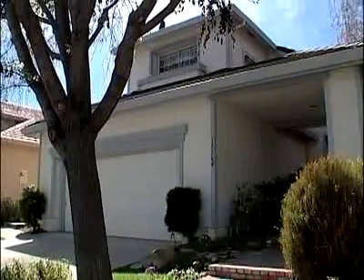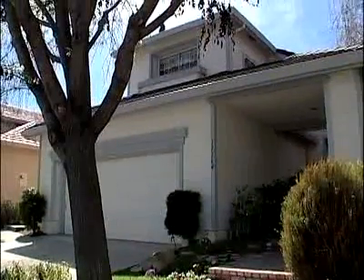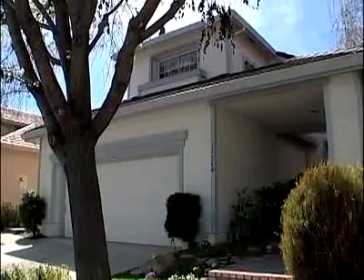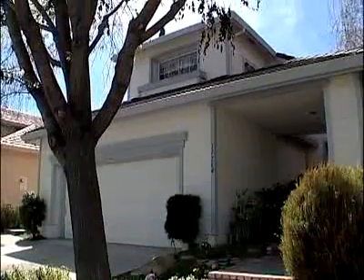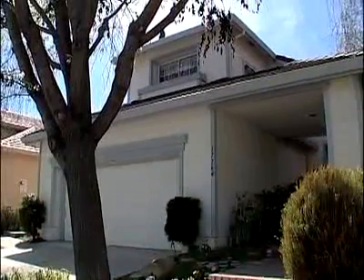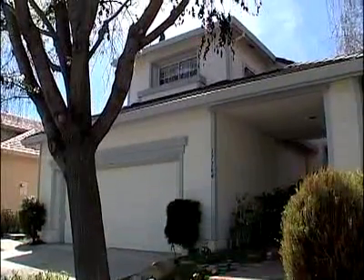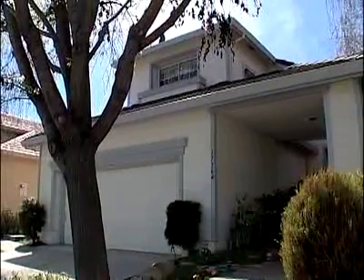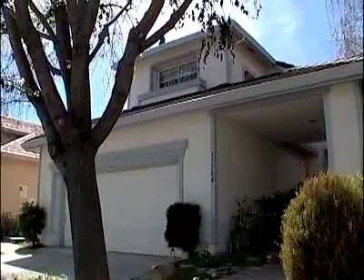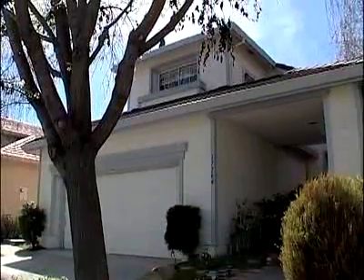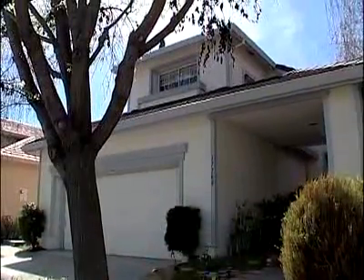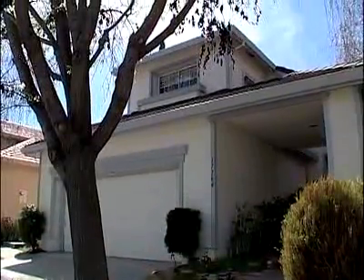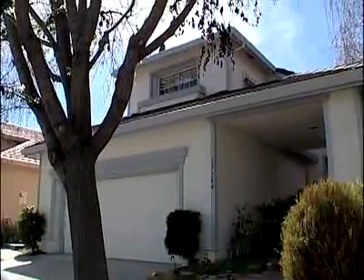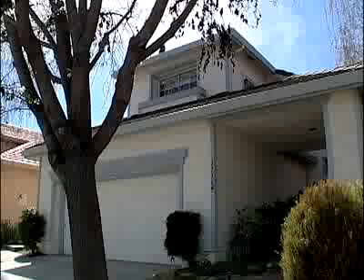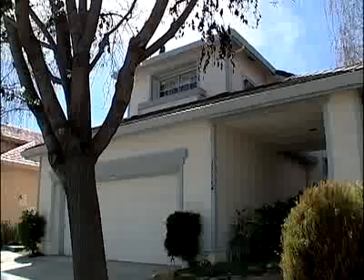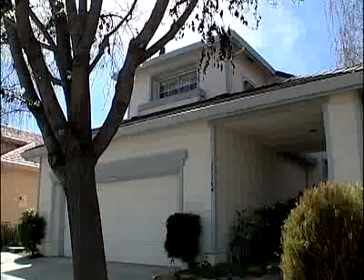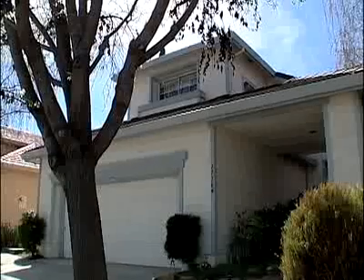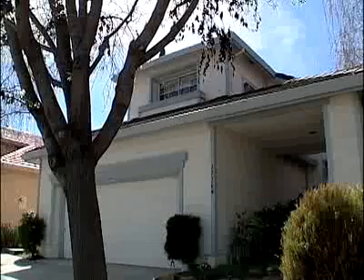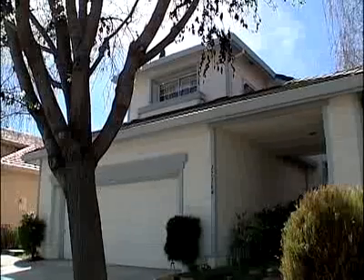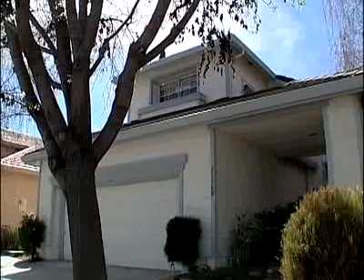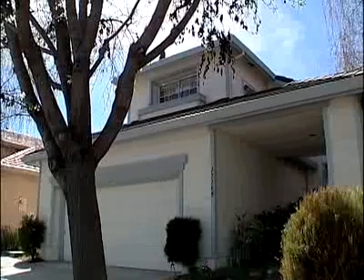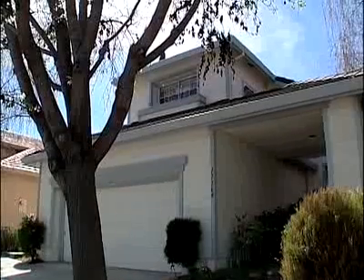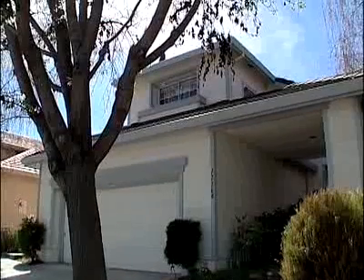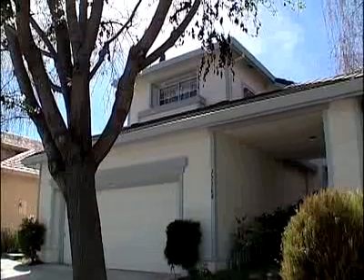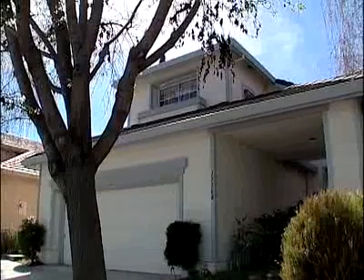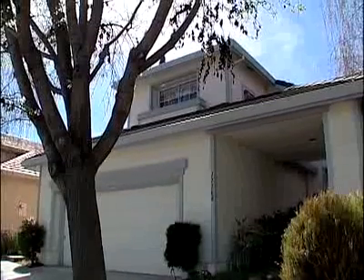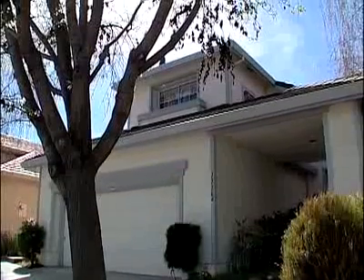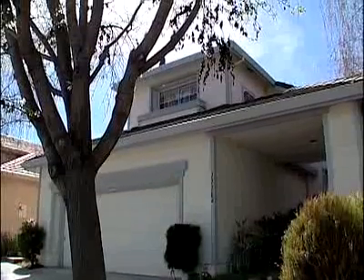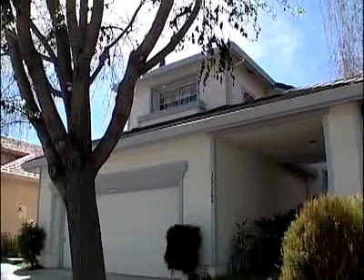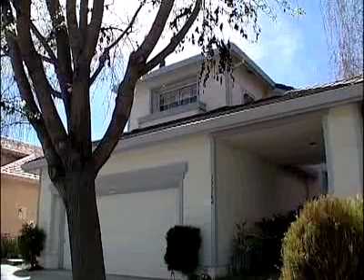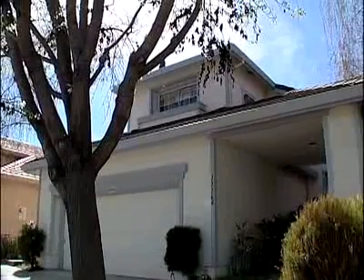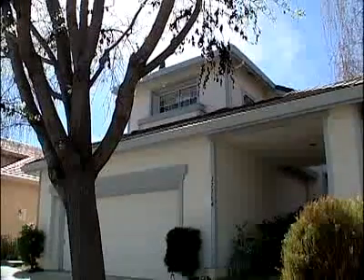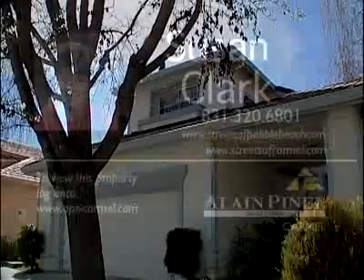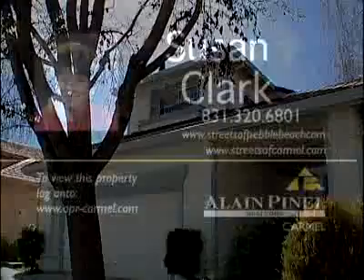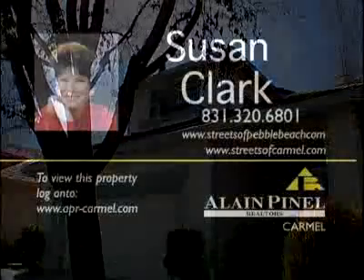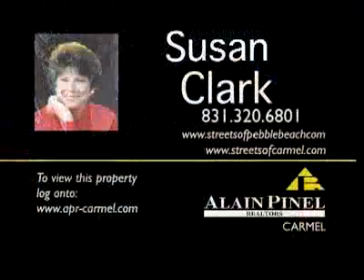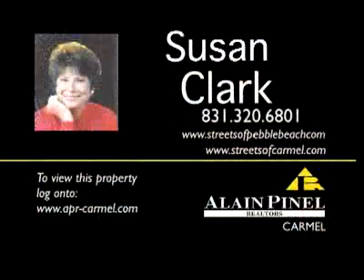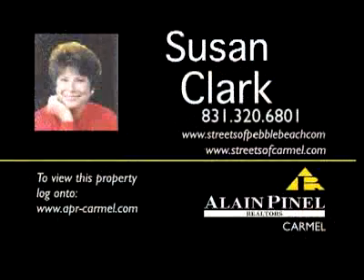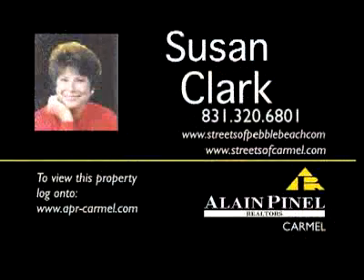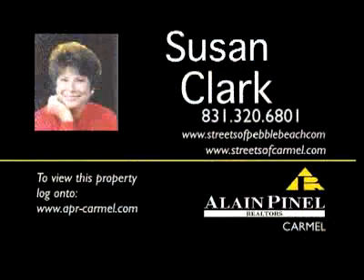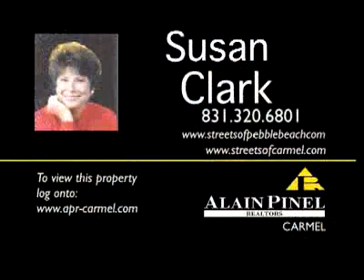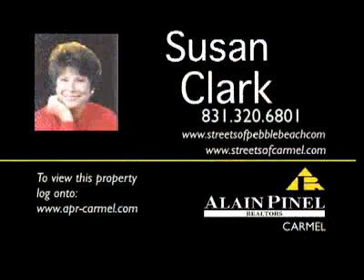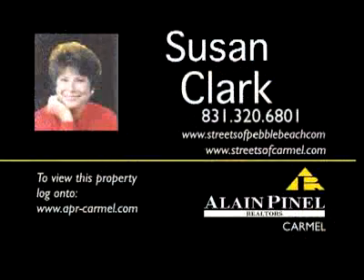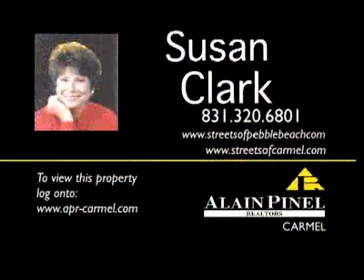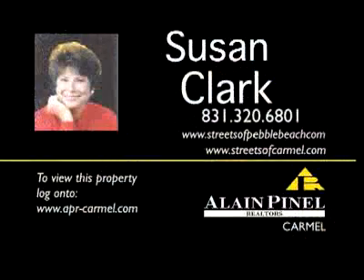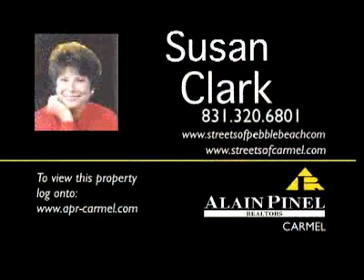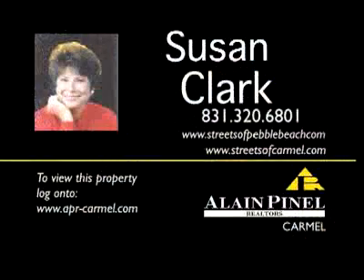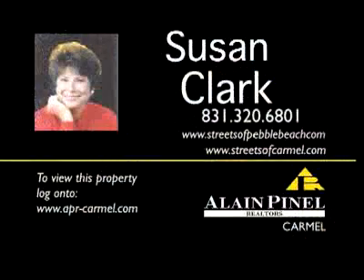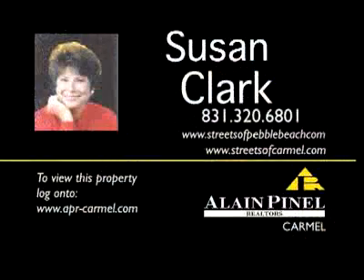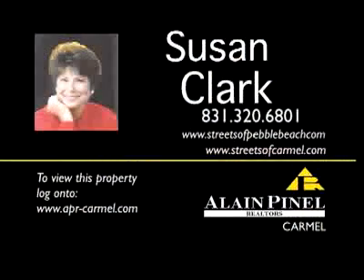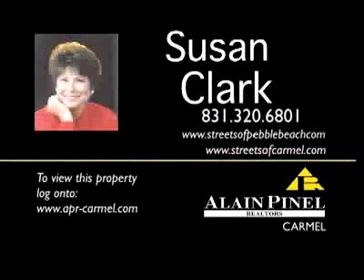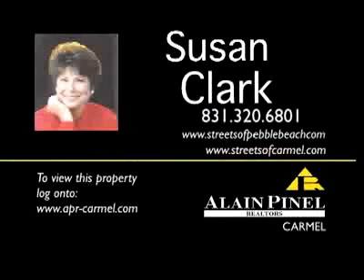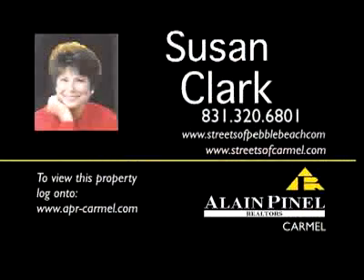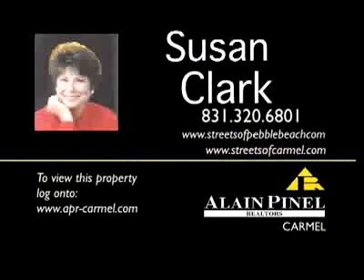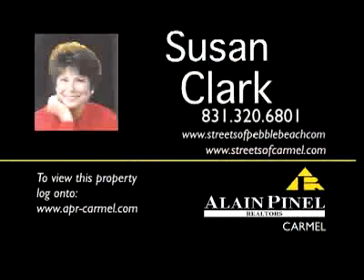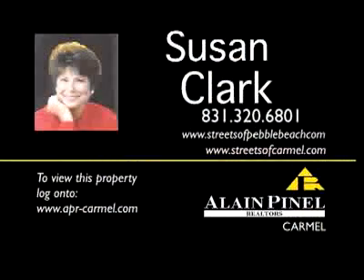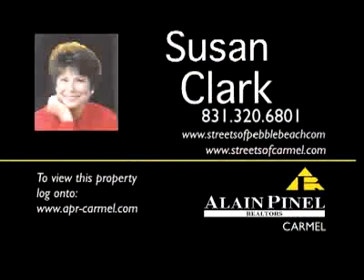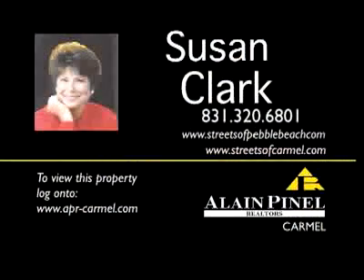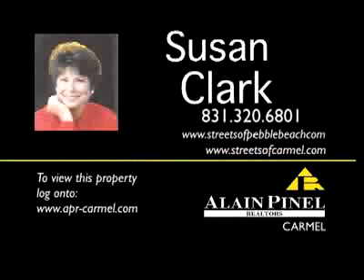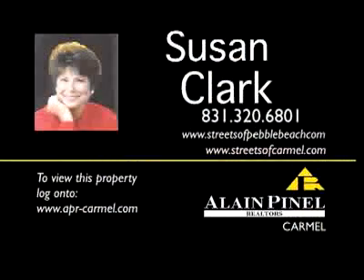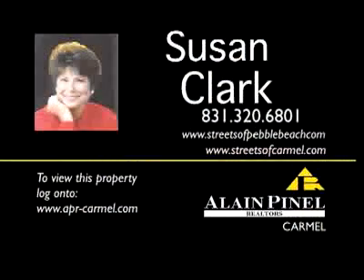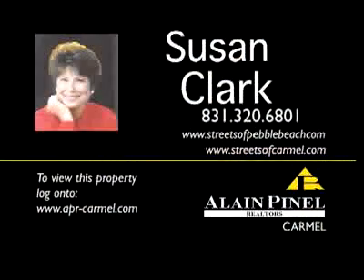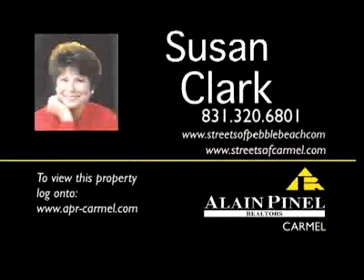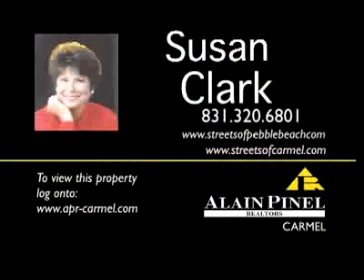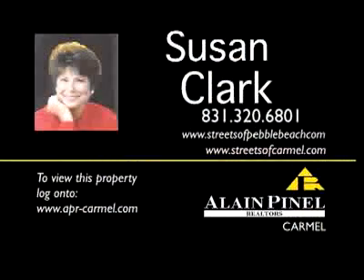A spacious home in a tranquil setting. Call Susan Clark, one of Elan Pinnell Carmel's top-selling agents.